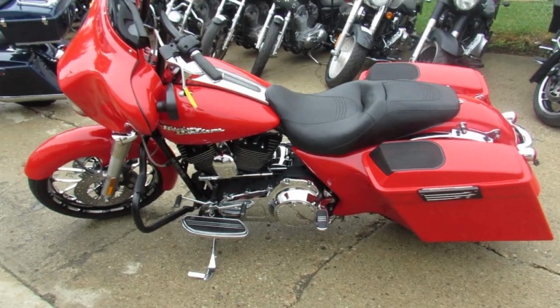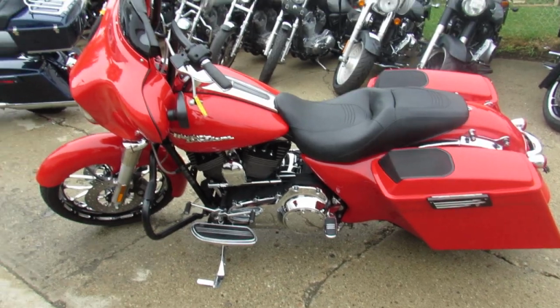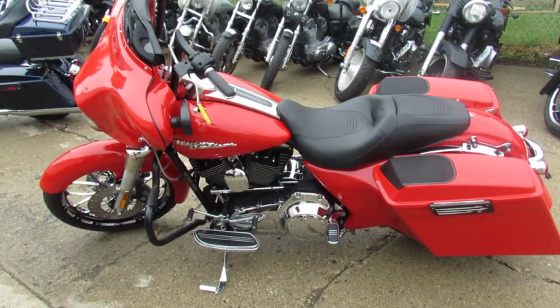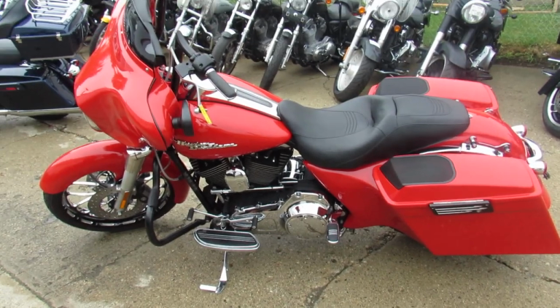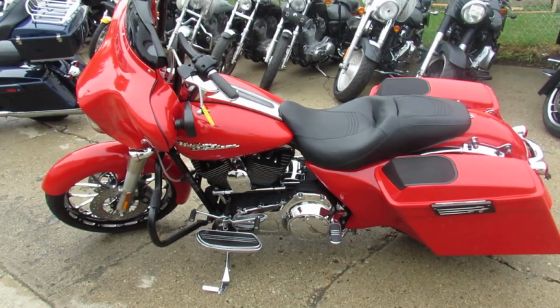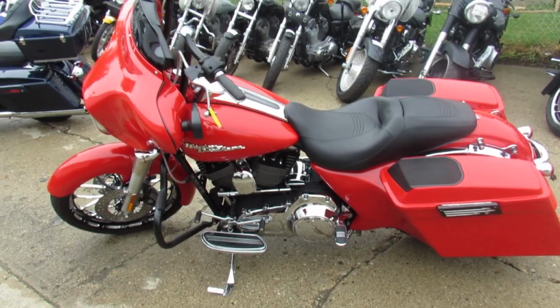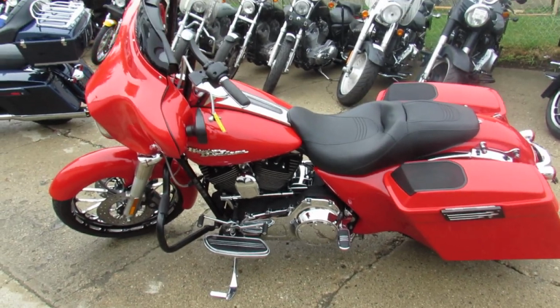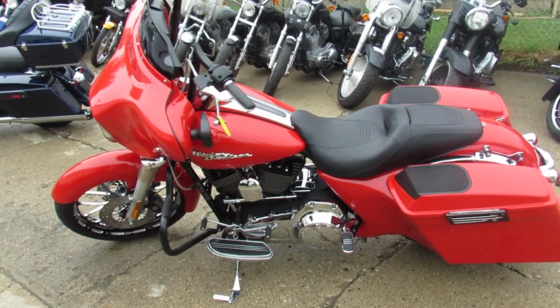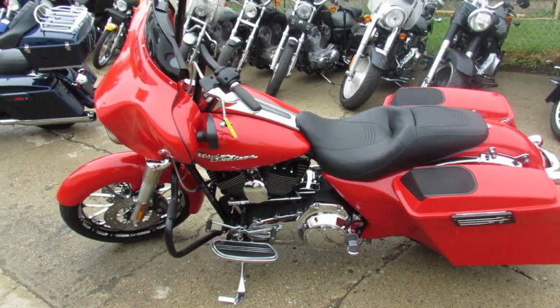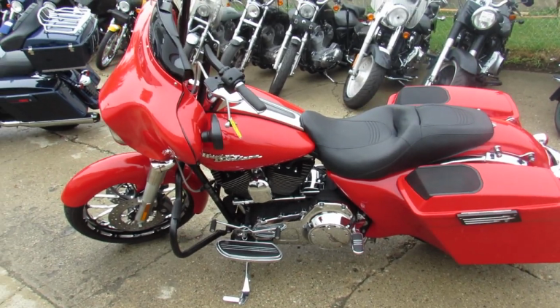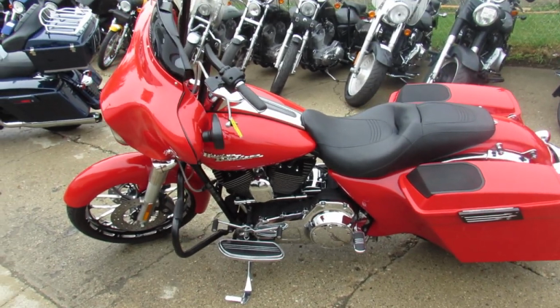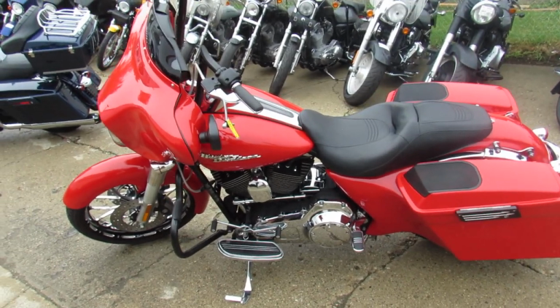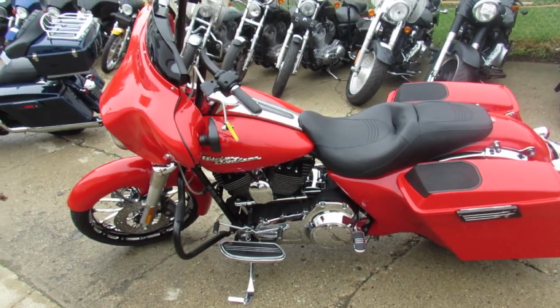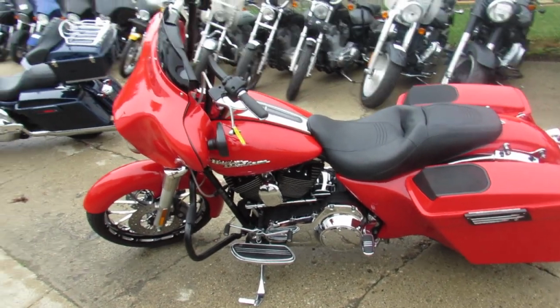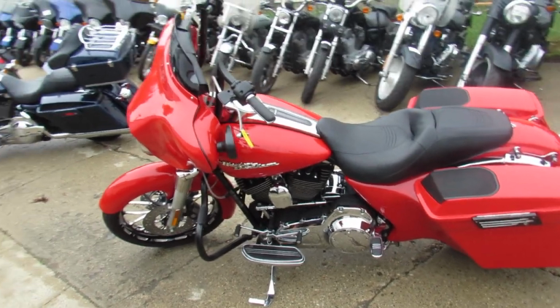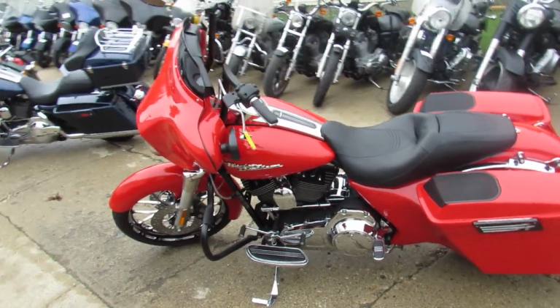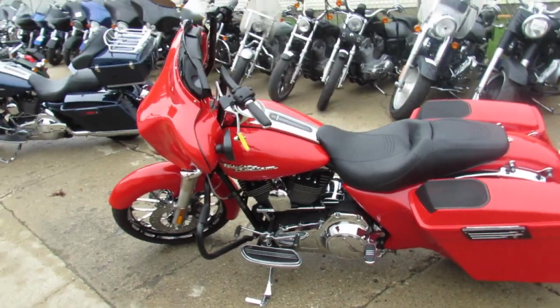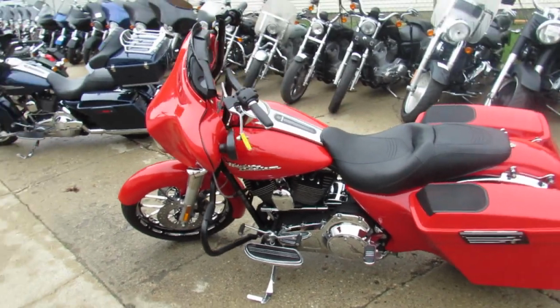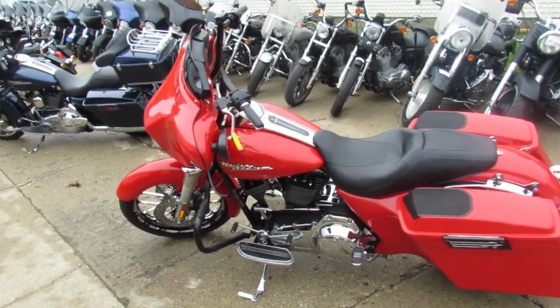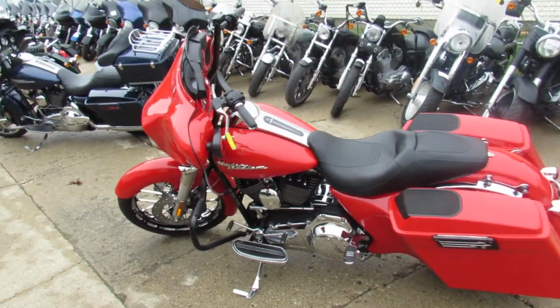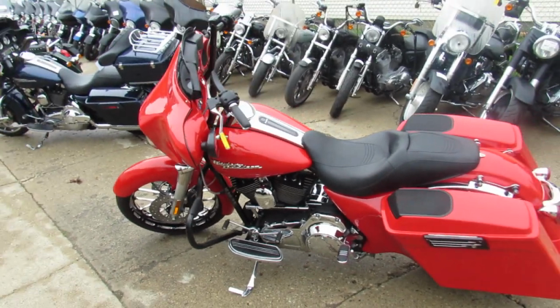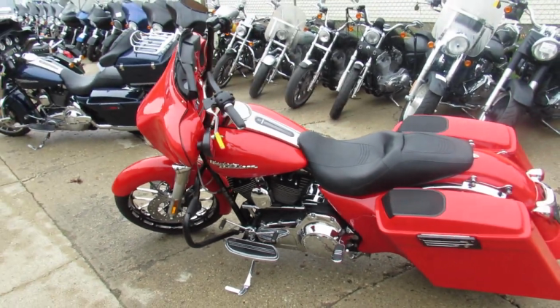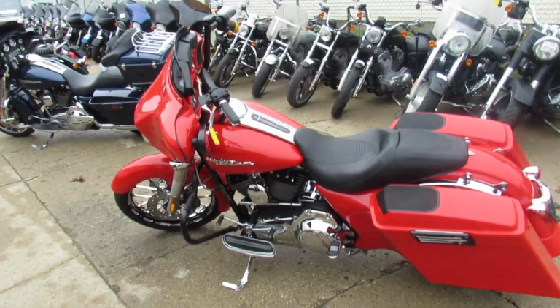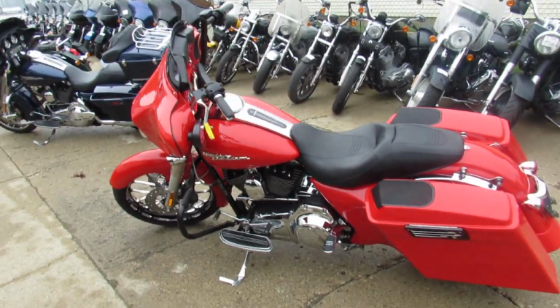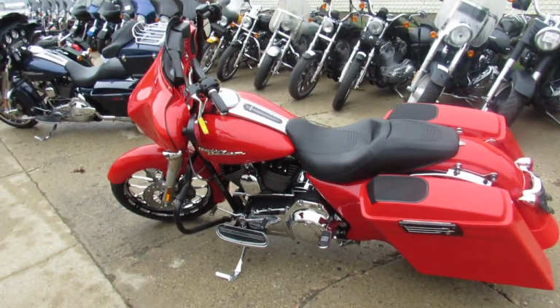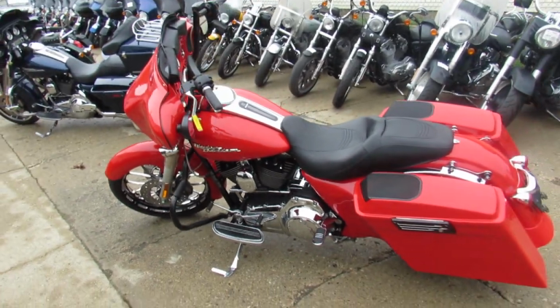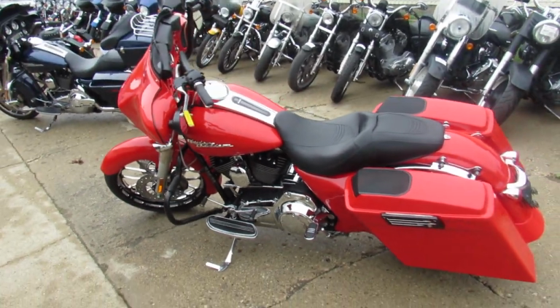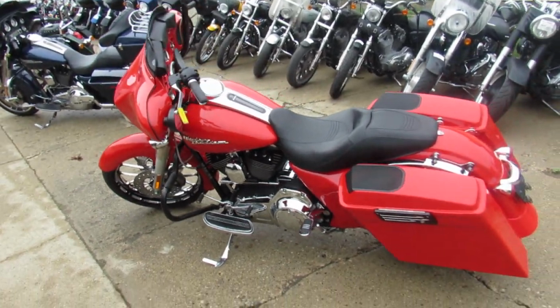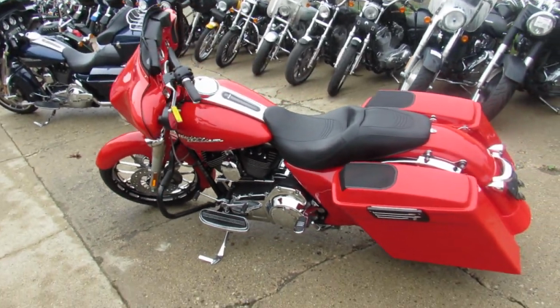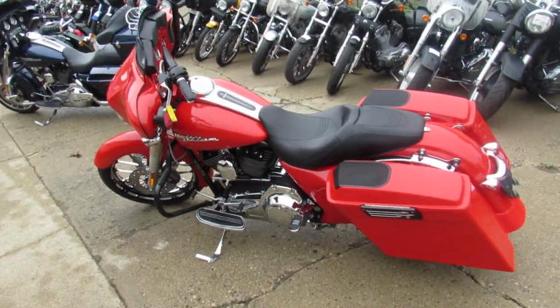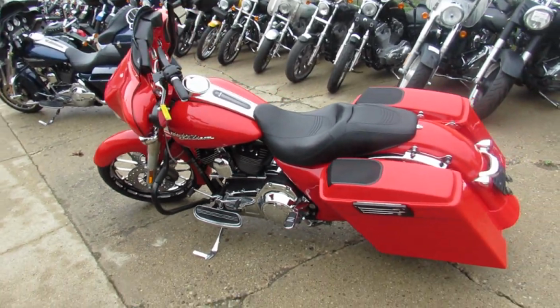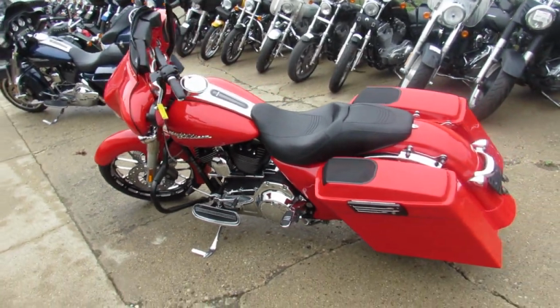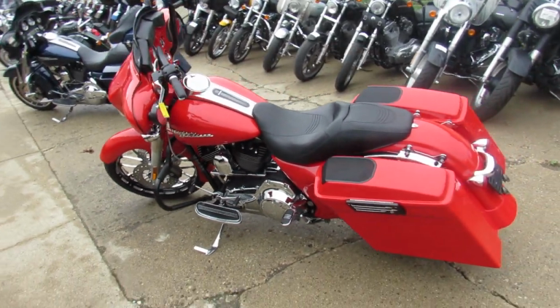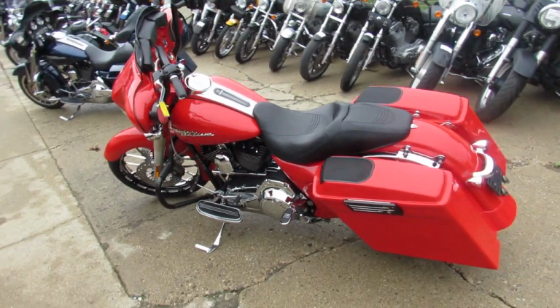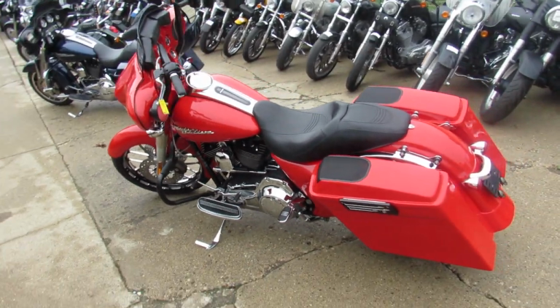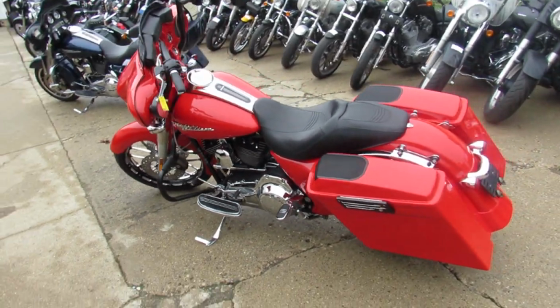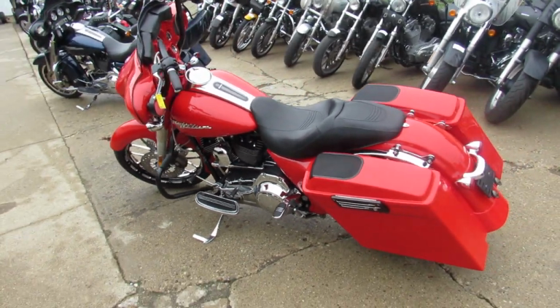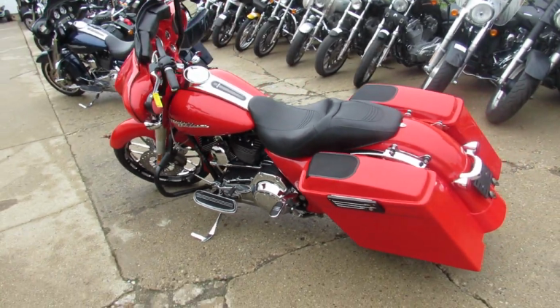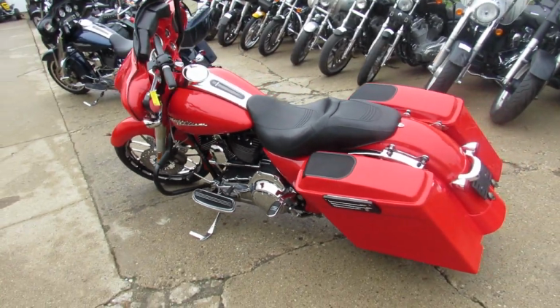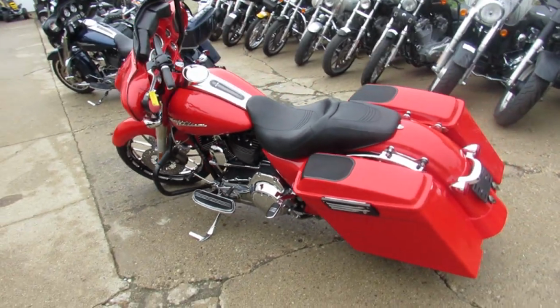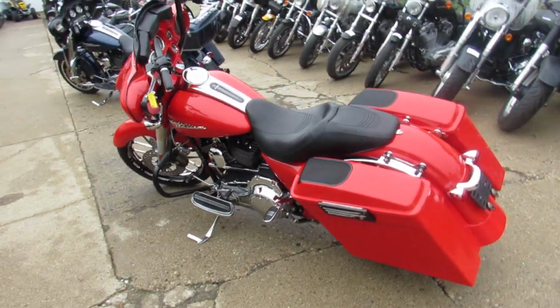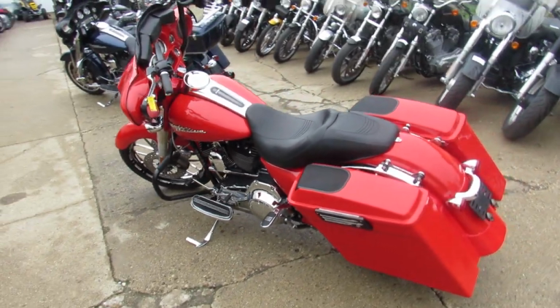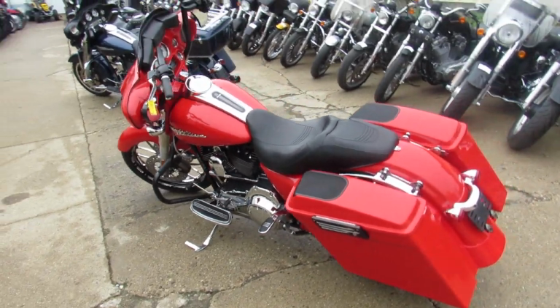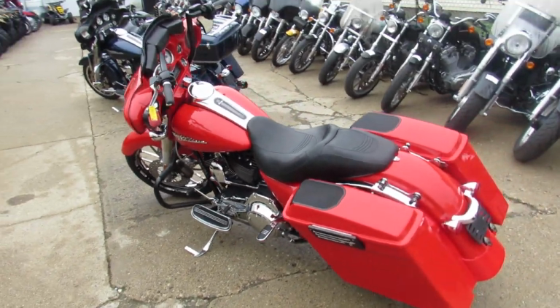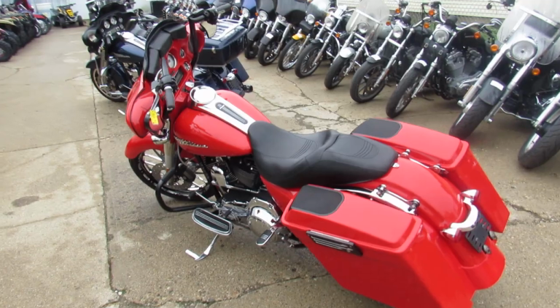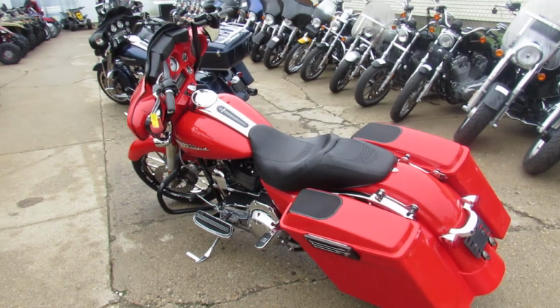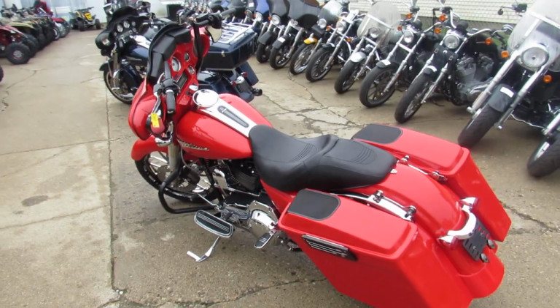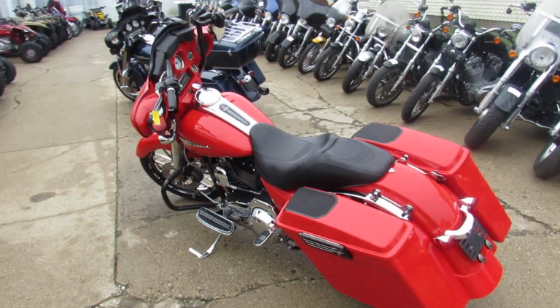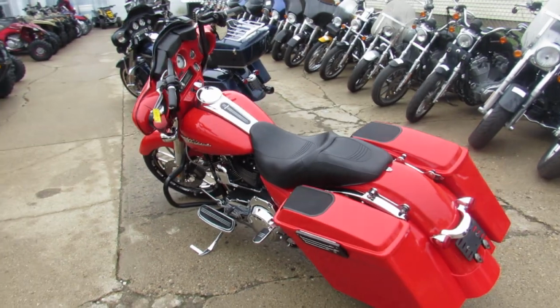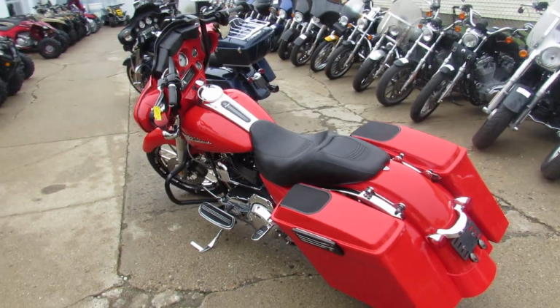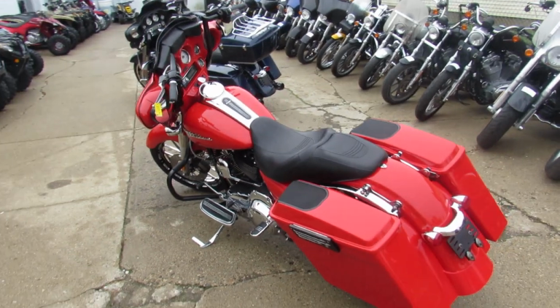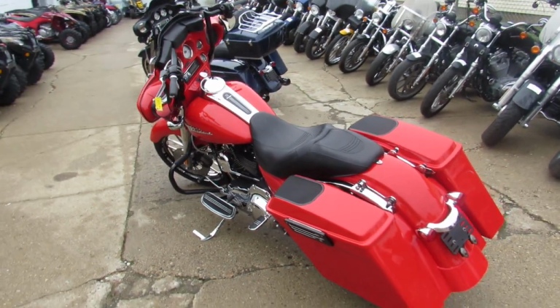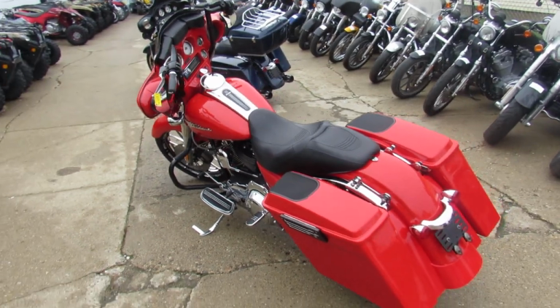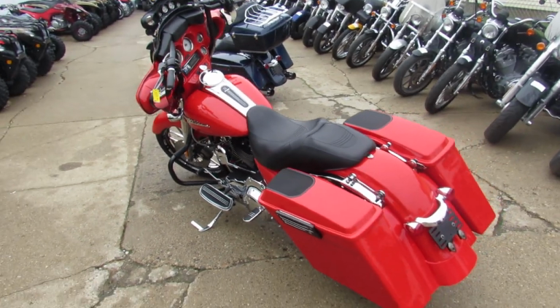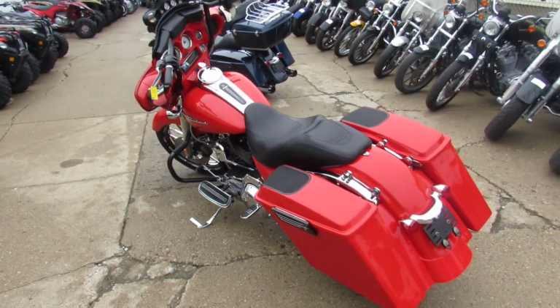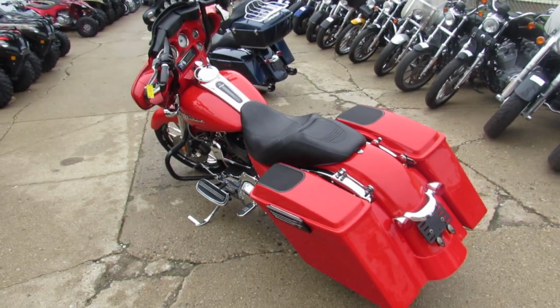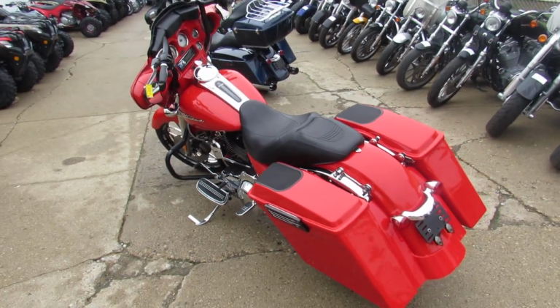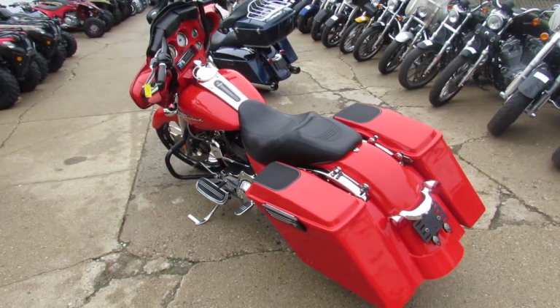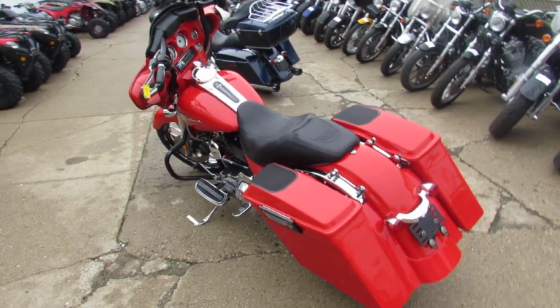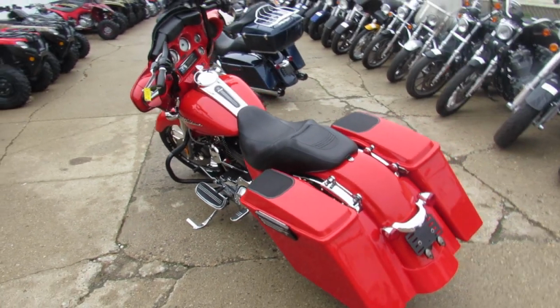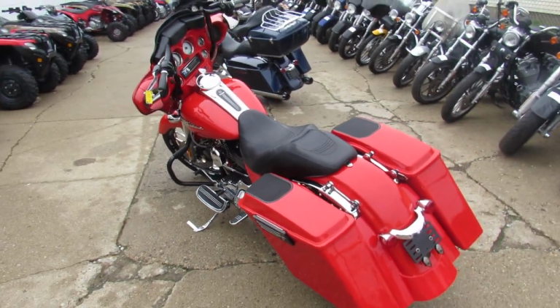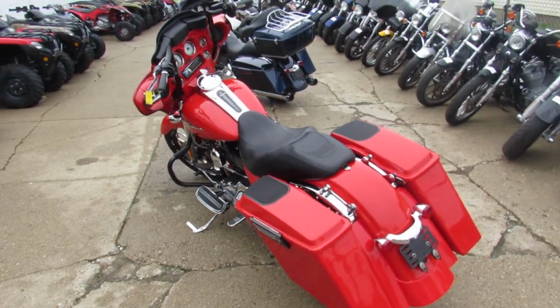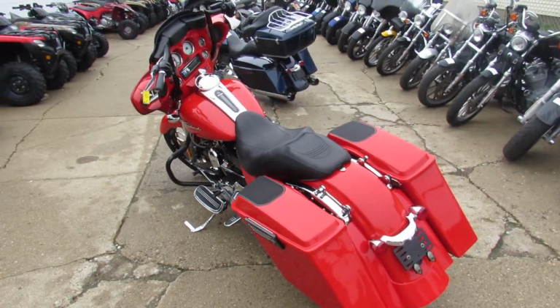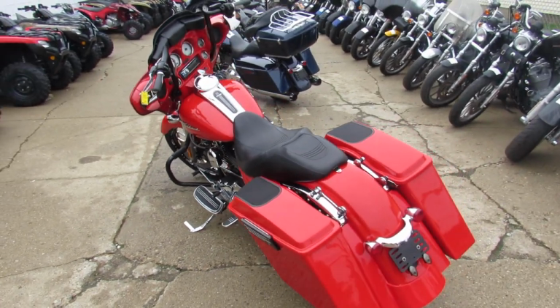Hey guys, it's ApprovalPowerSports.com here doing some videos on the used bikes we got in — over 300 used Harleys to choose from.